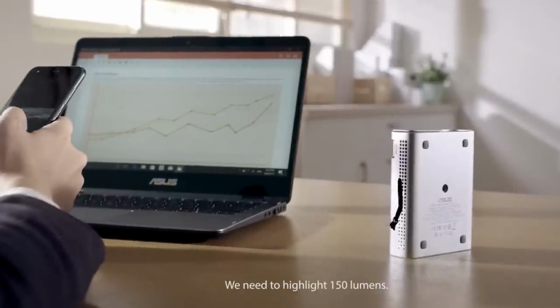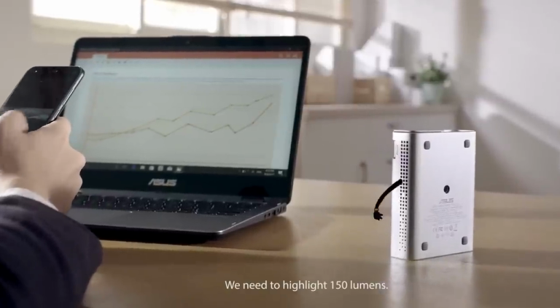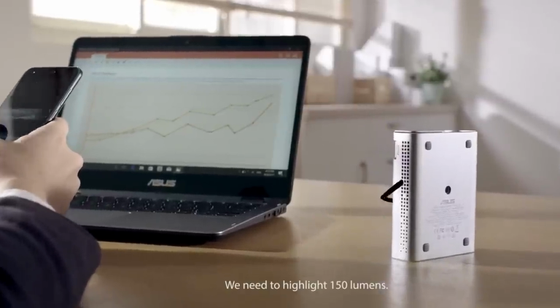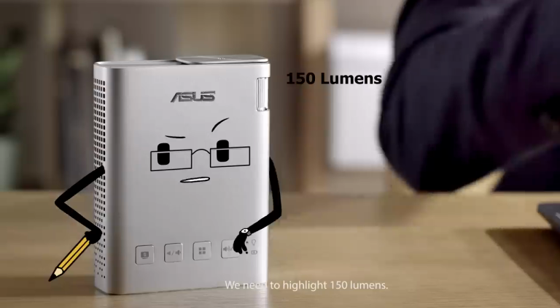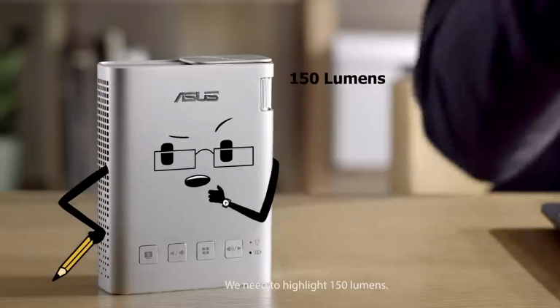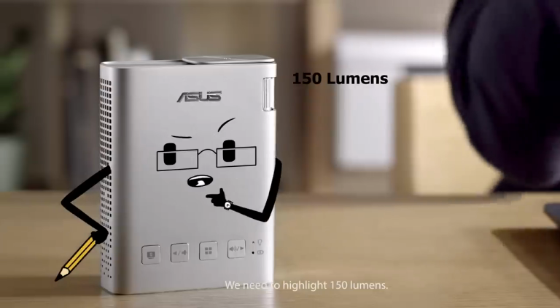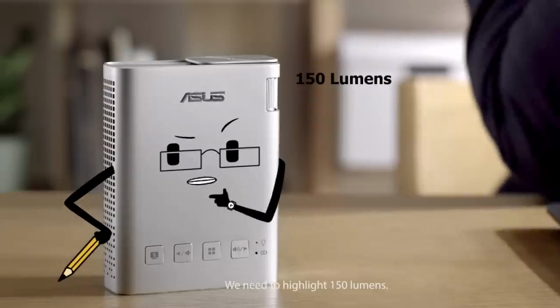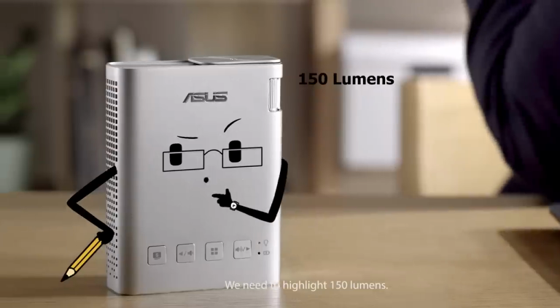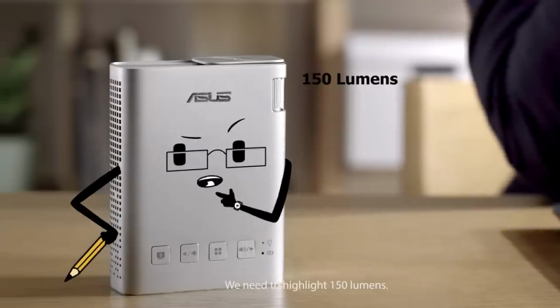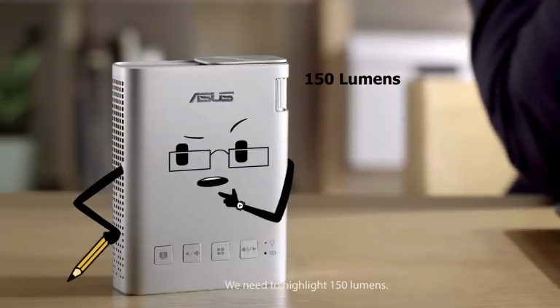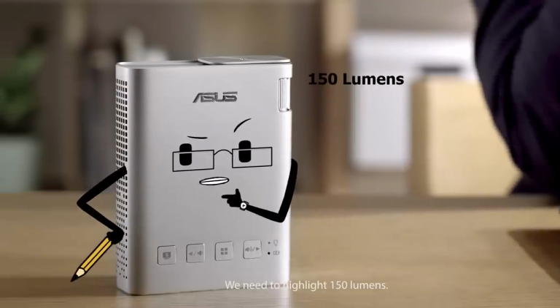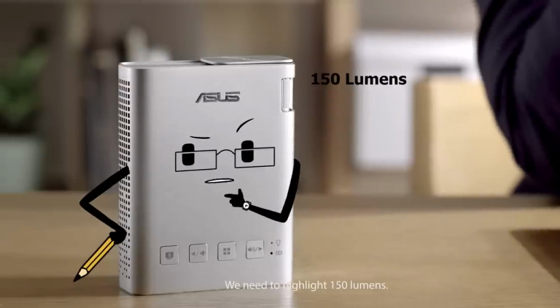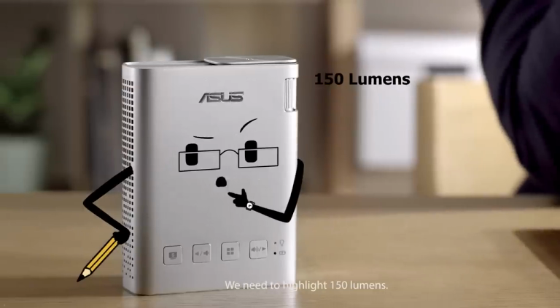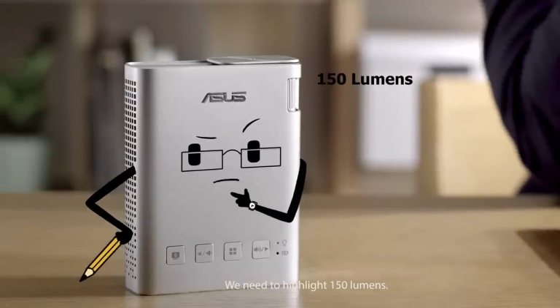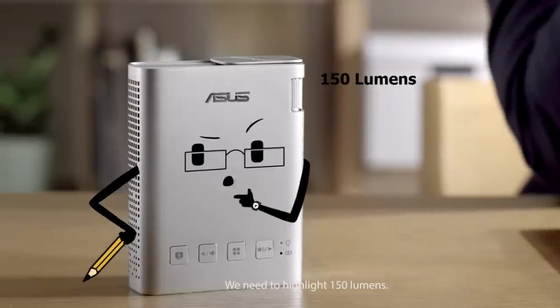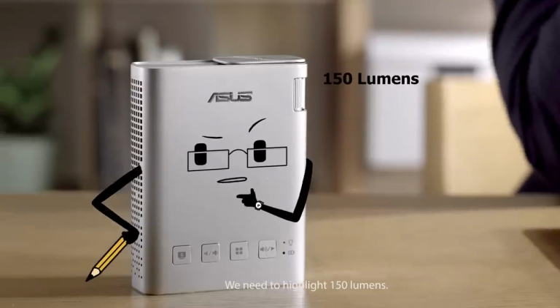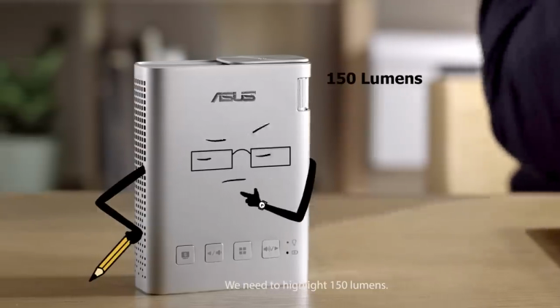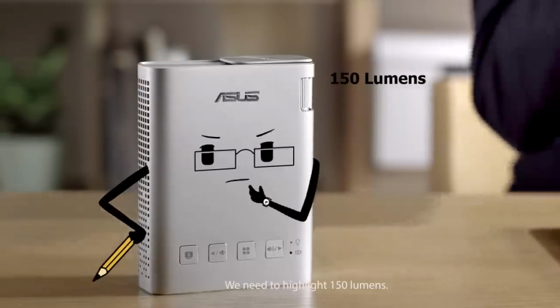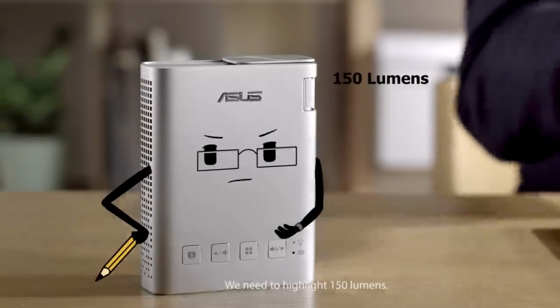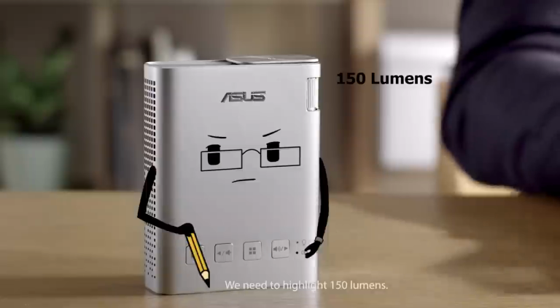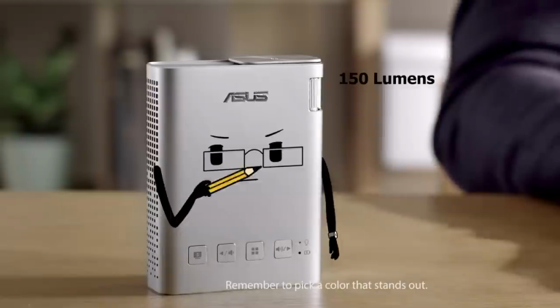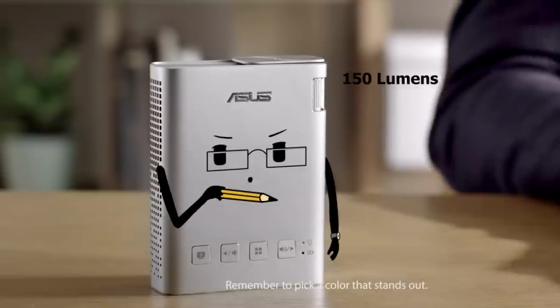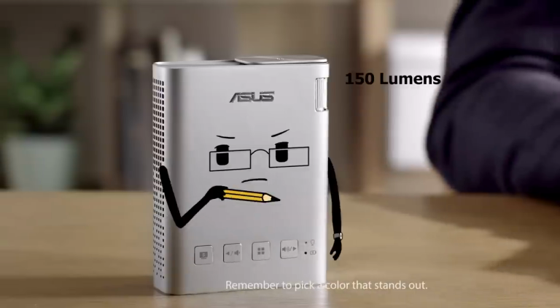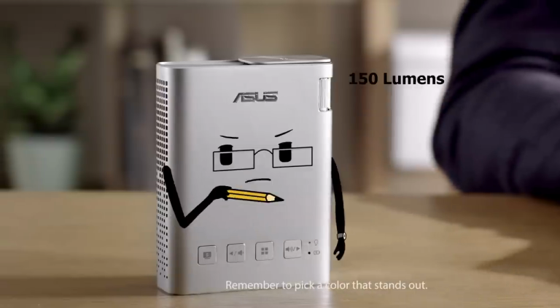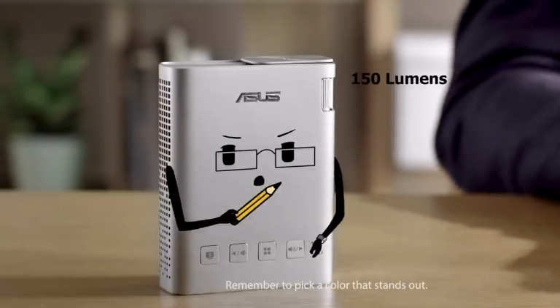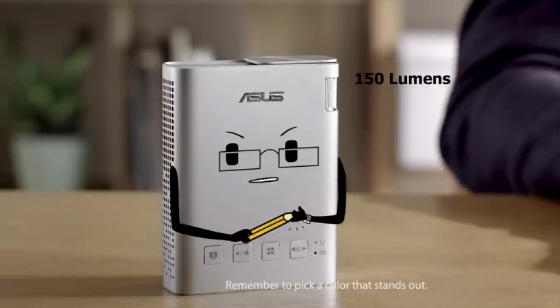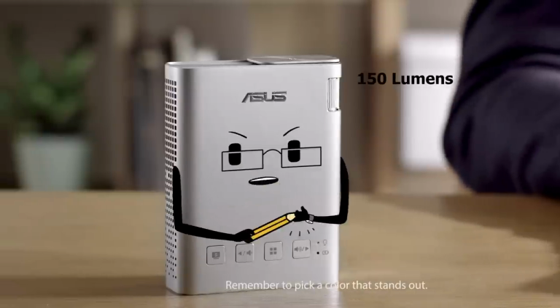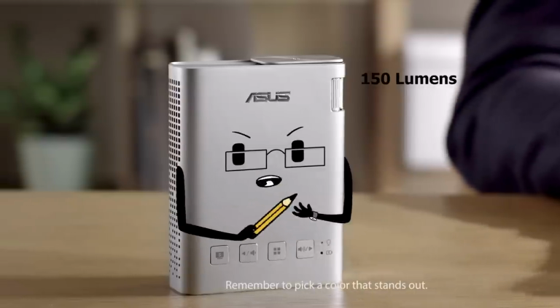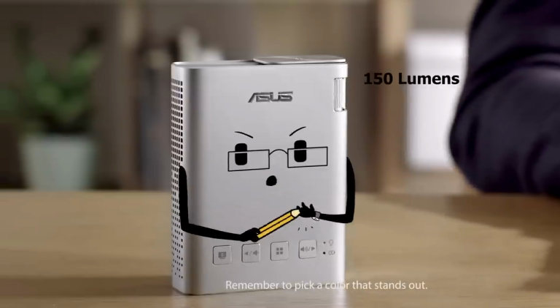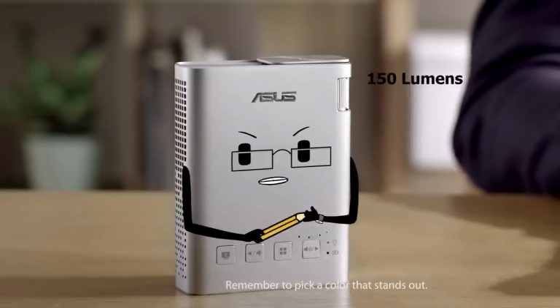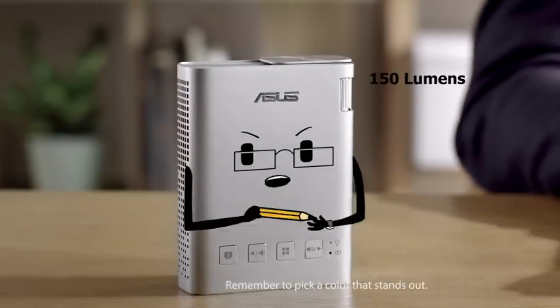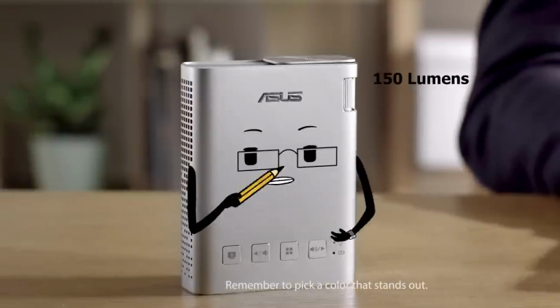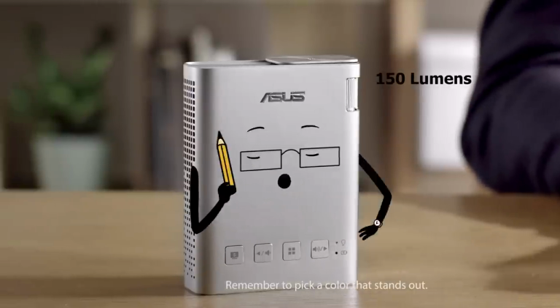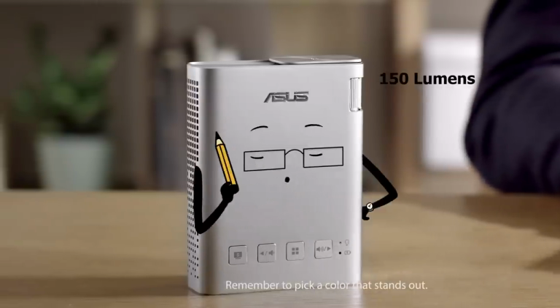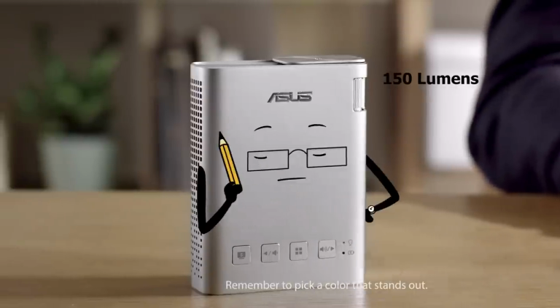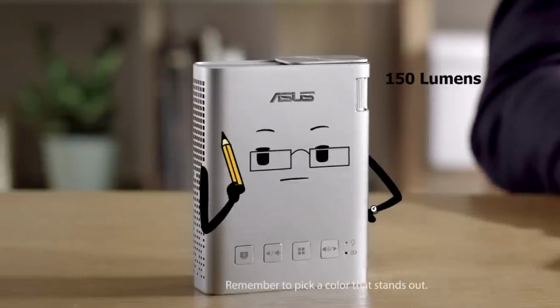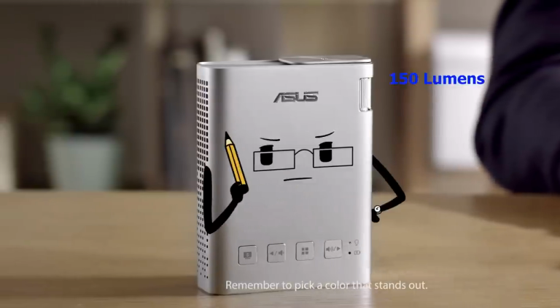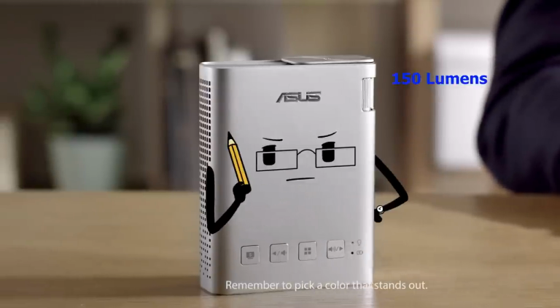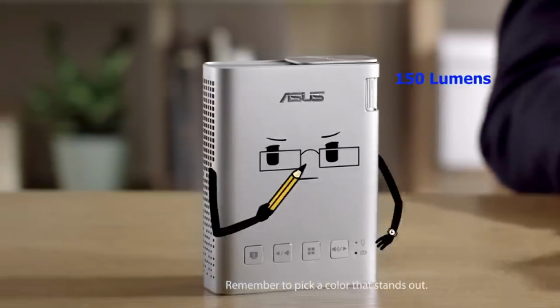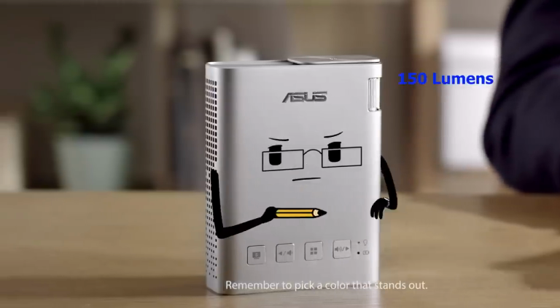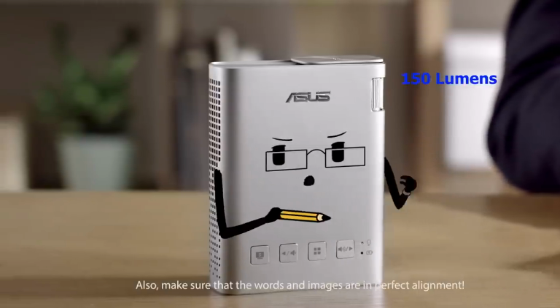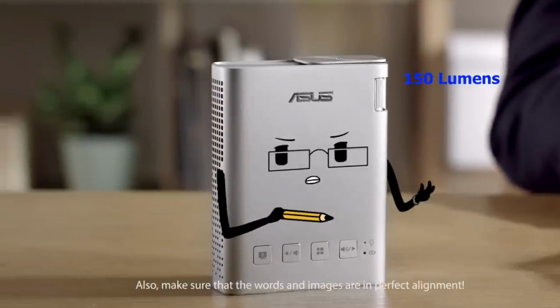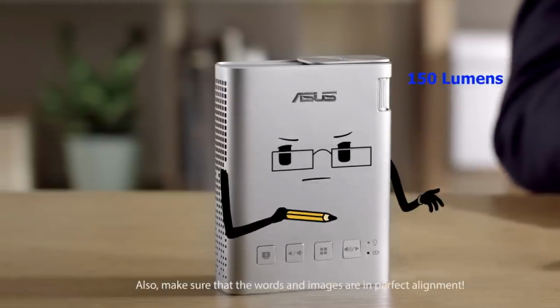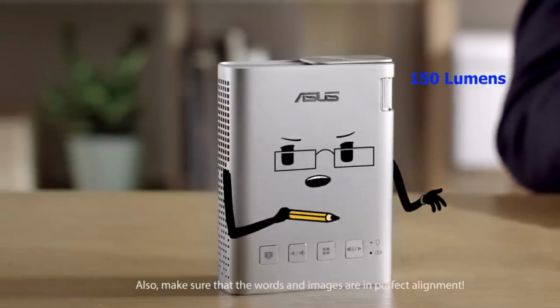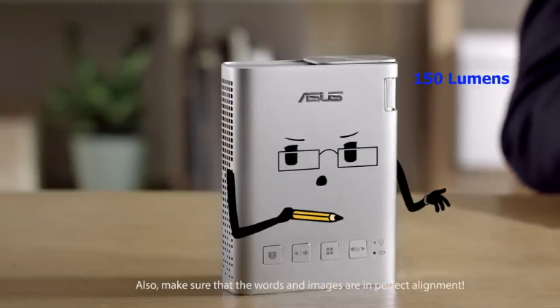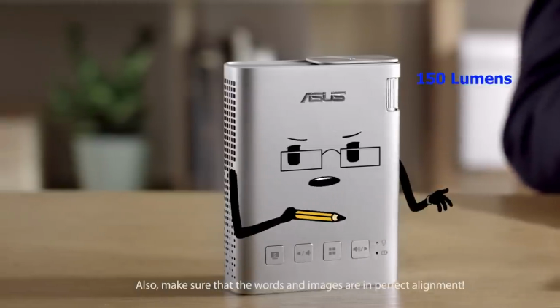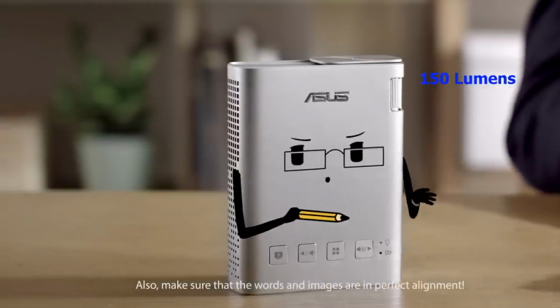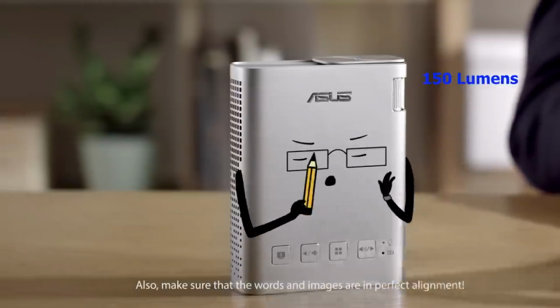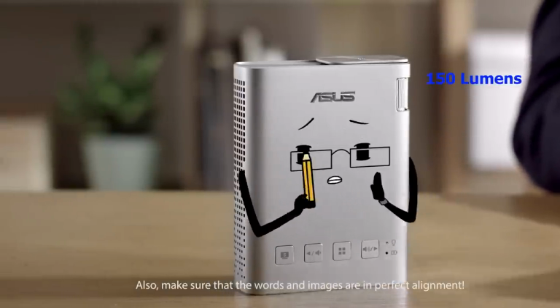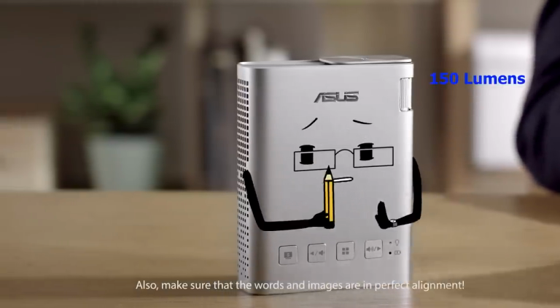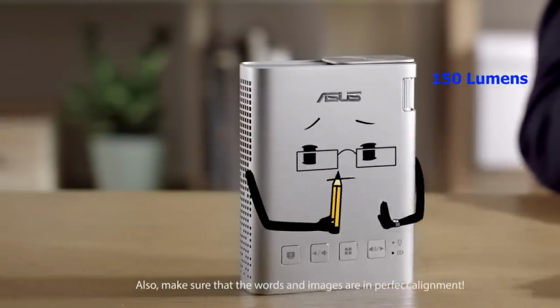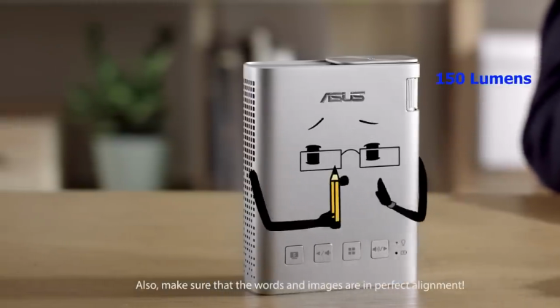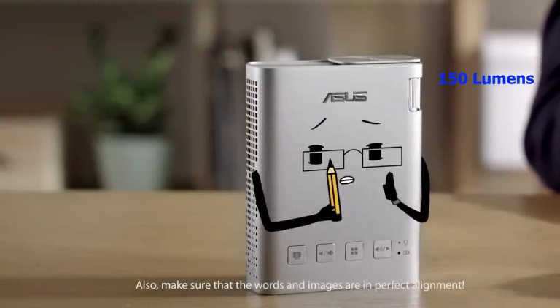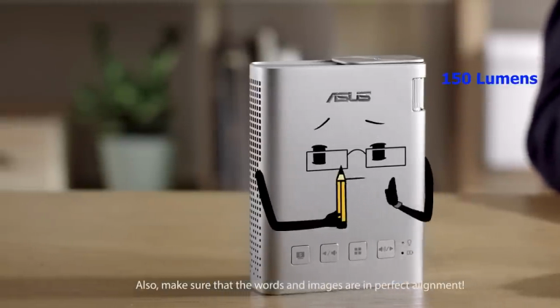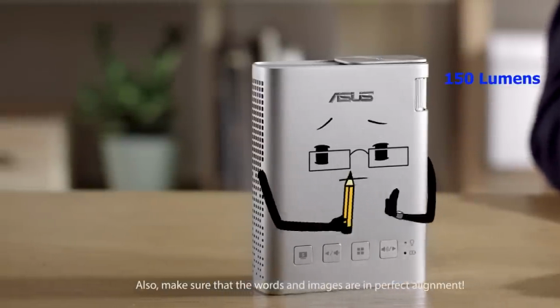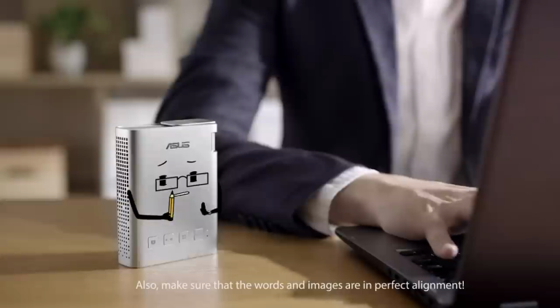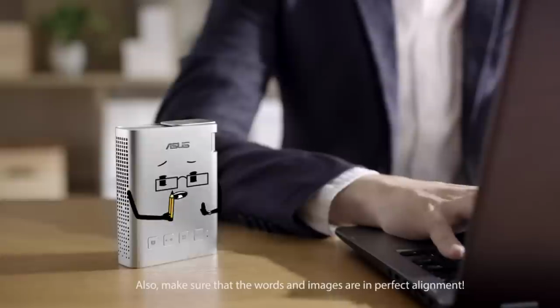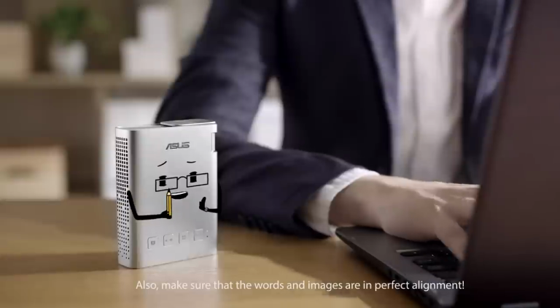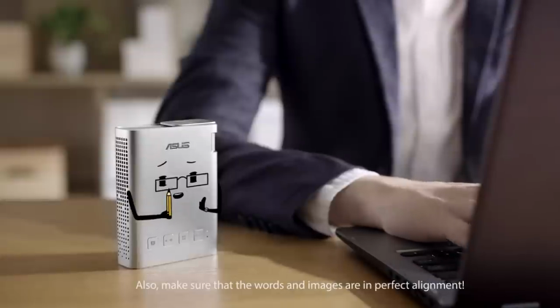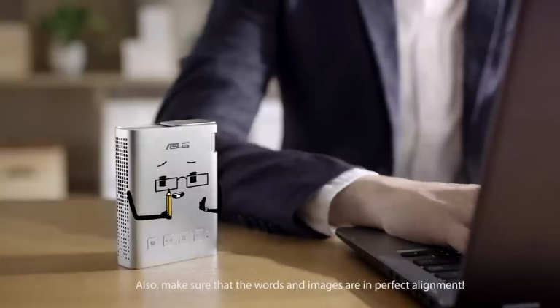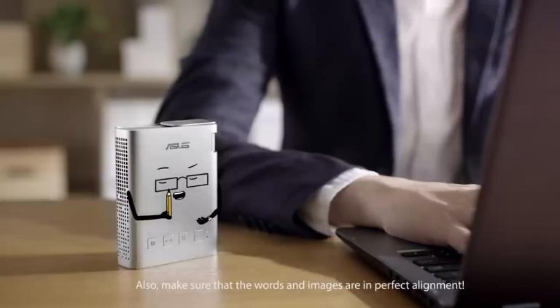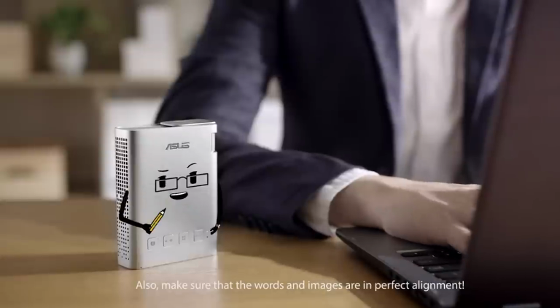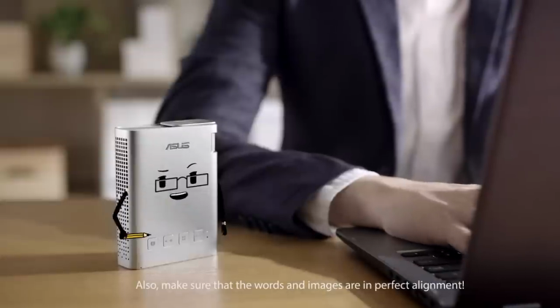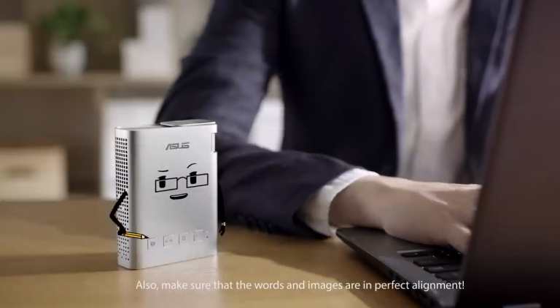We need to highlight 150 lumens. Remember to pick a color that stands out. Also, make sure that the words and images are in perfect alignment.